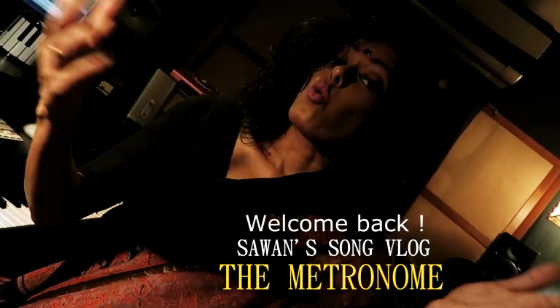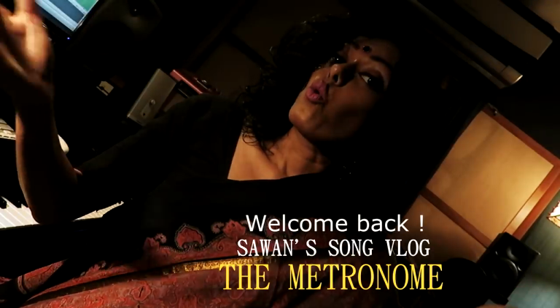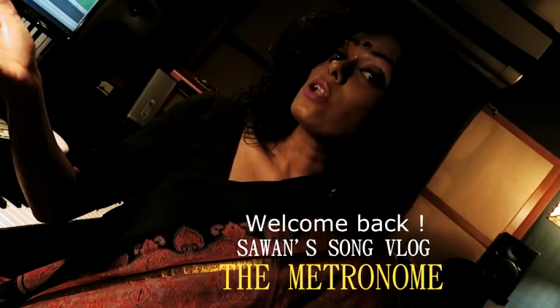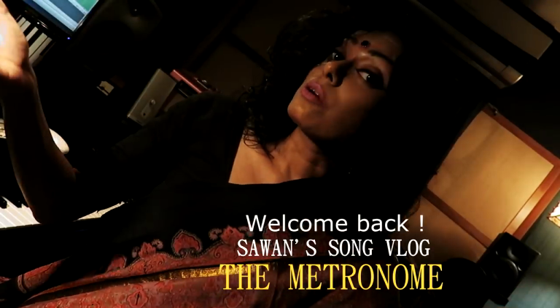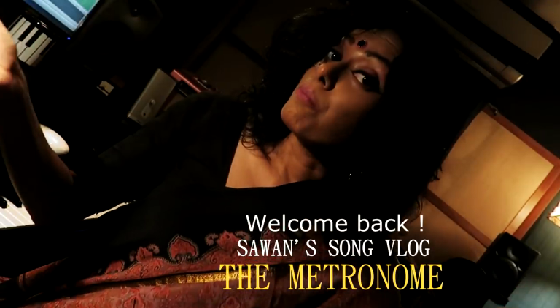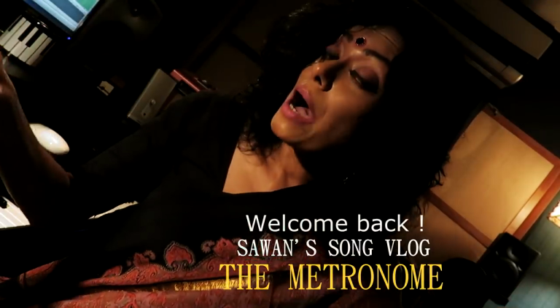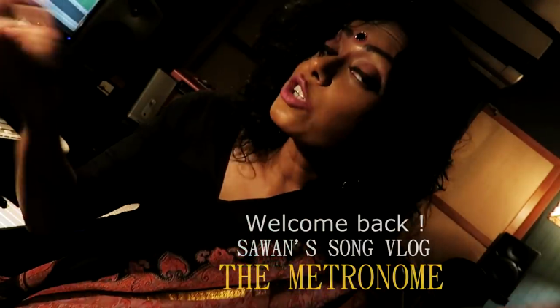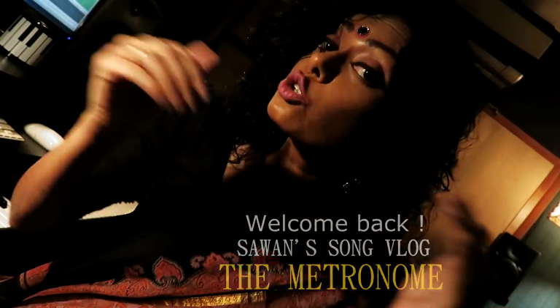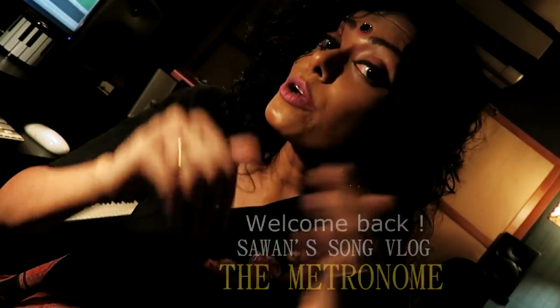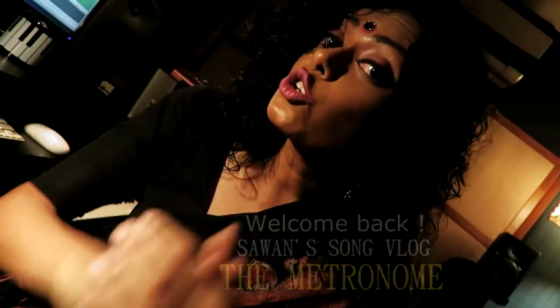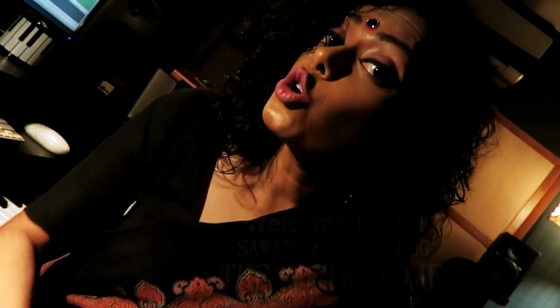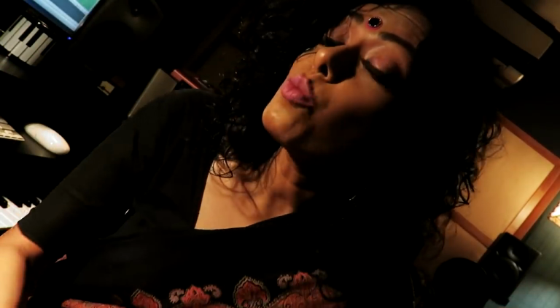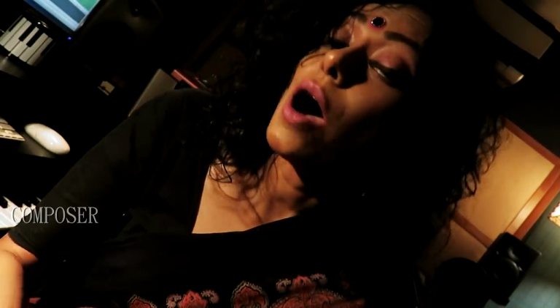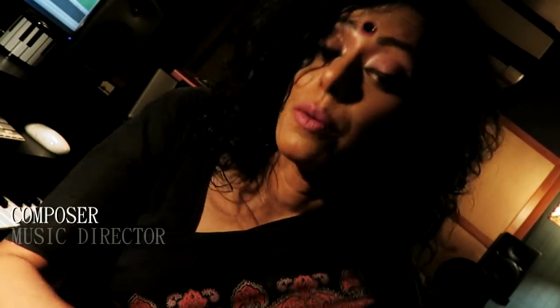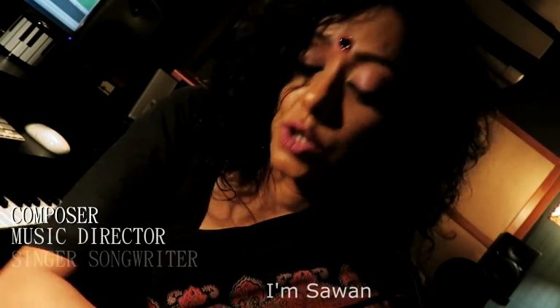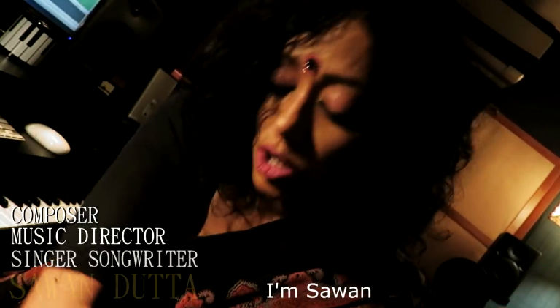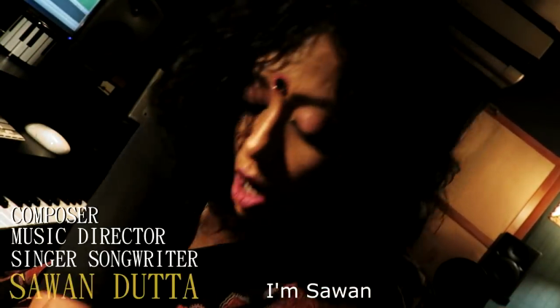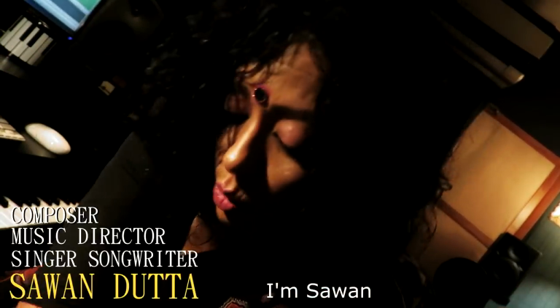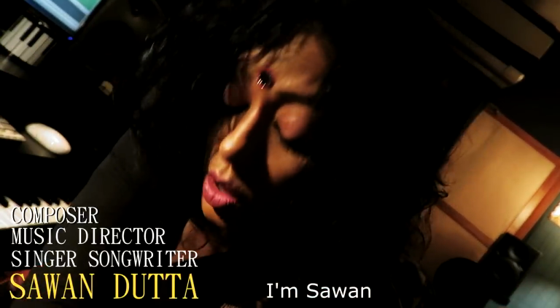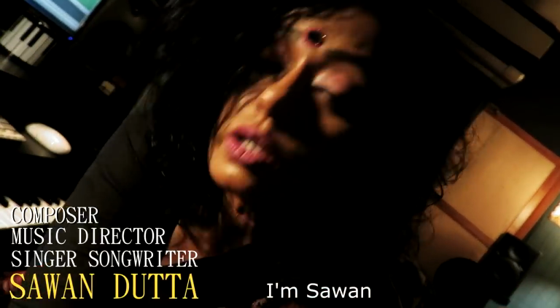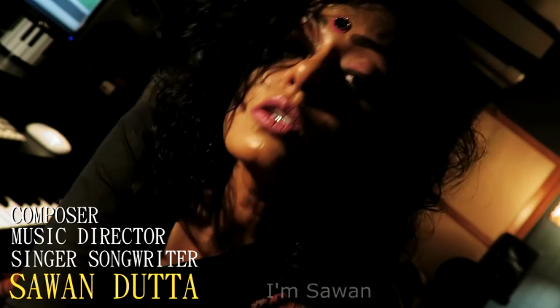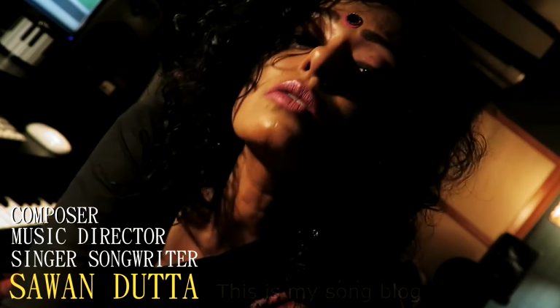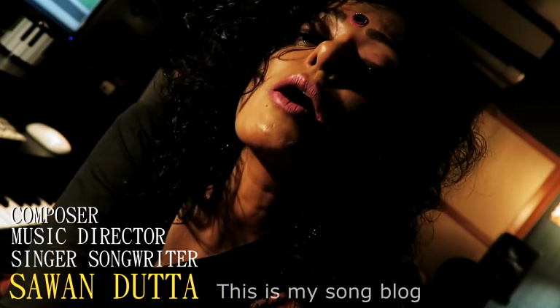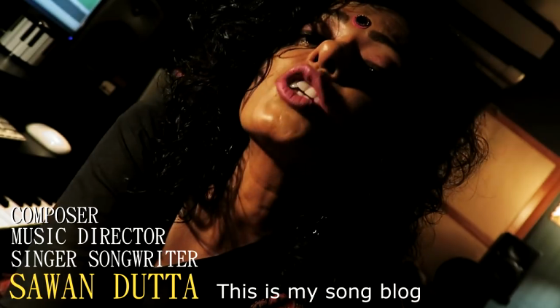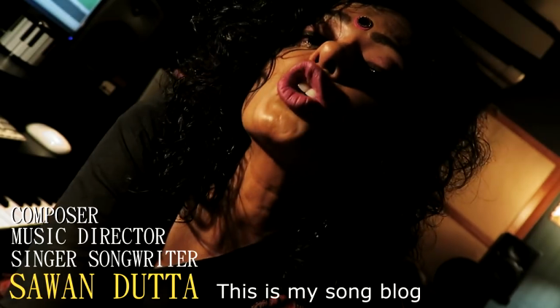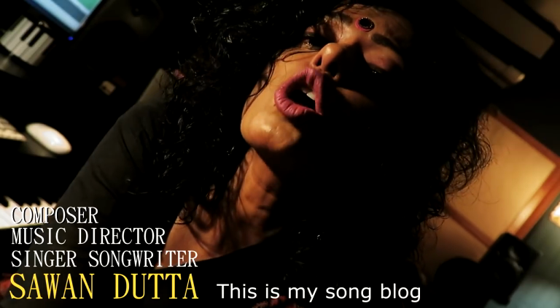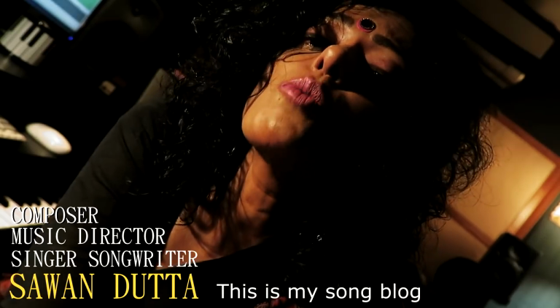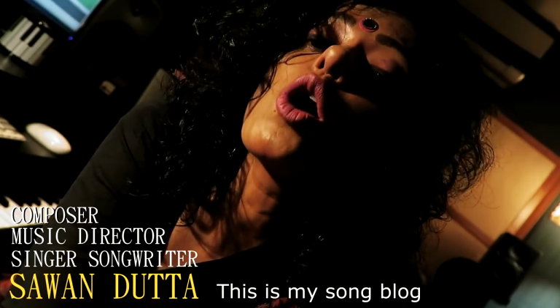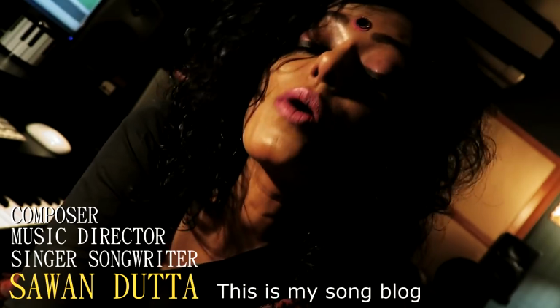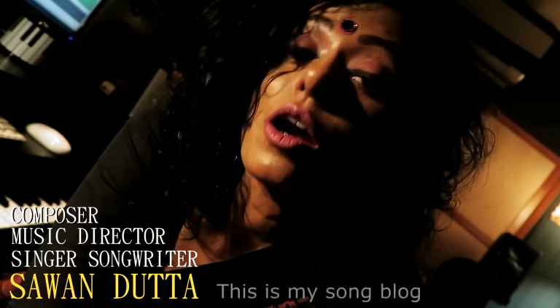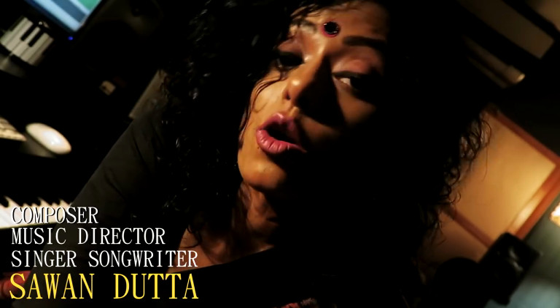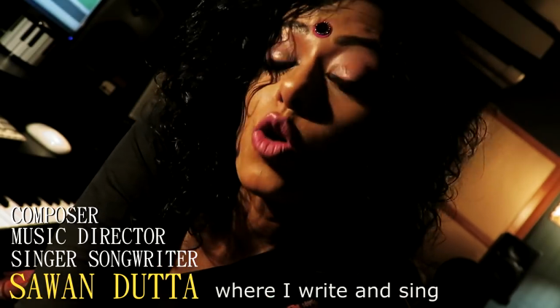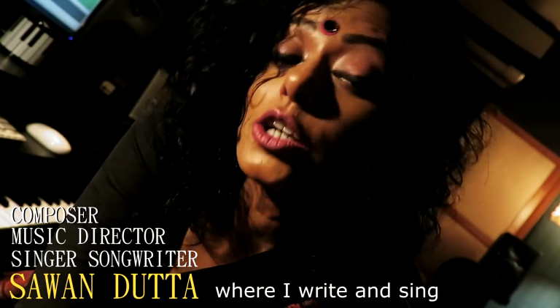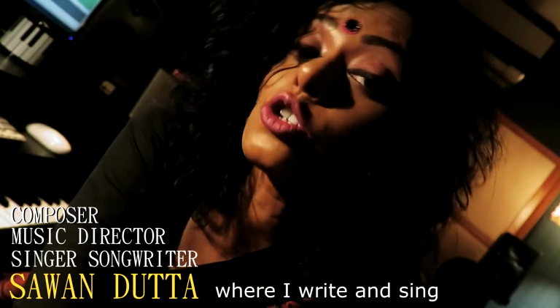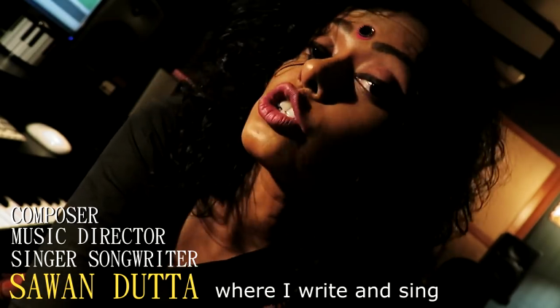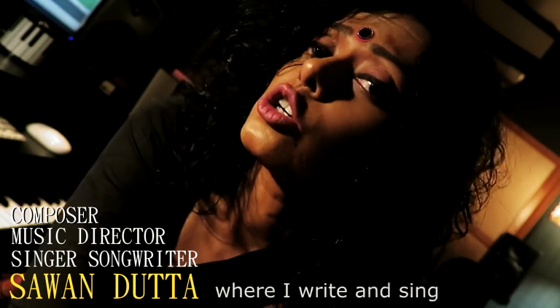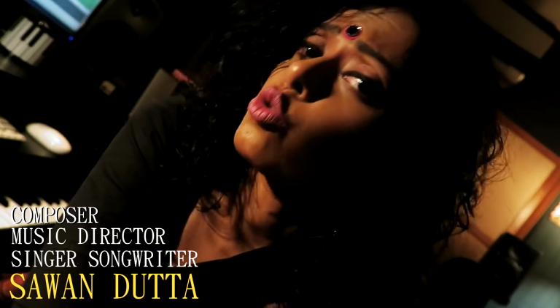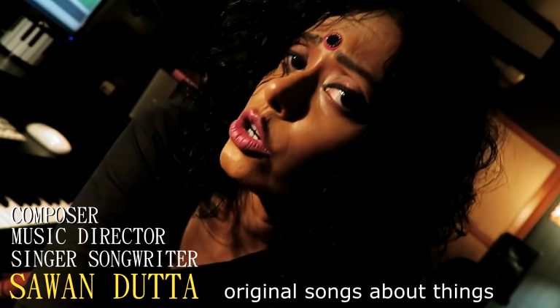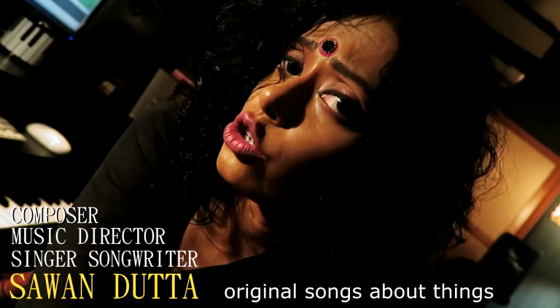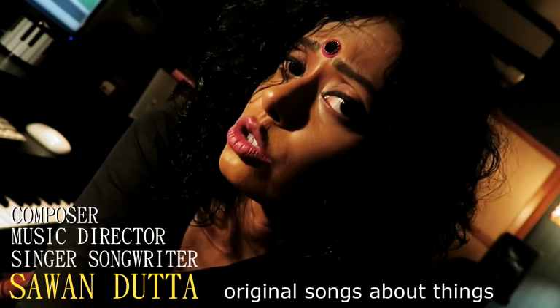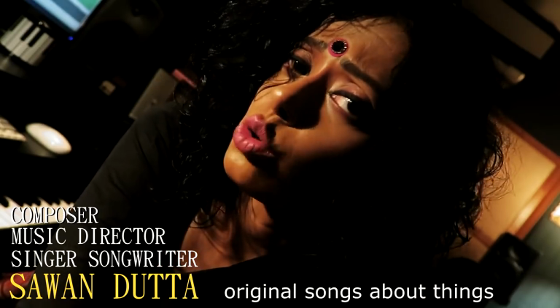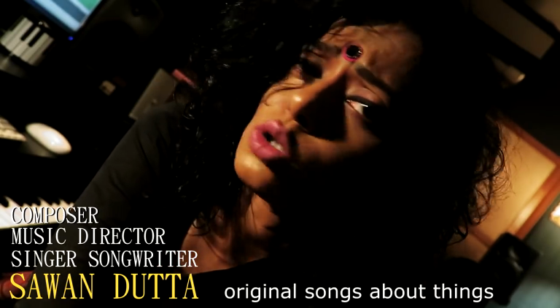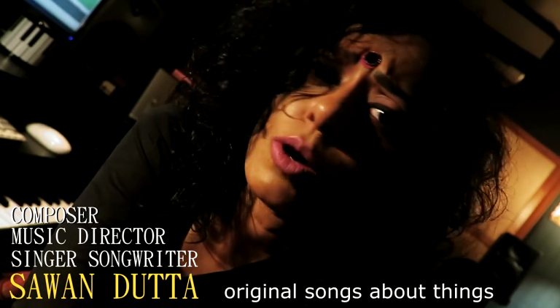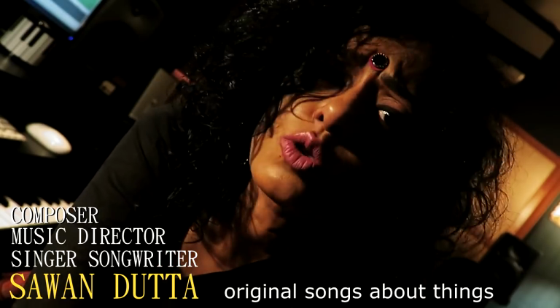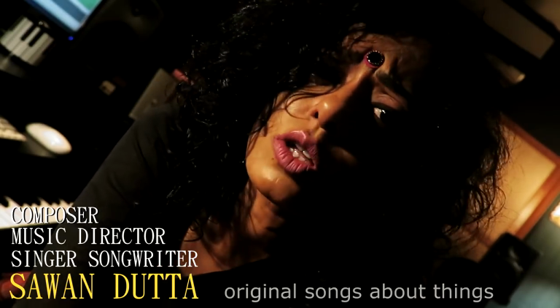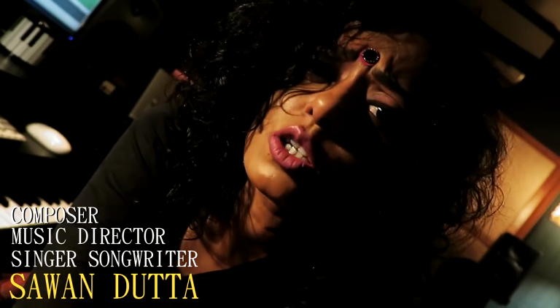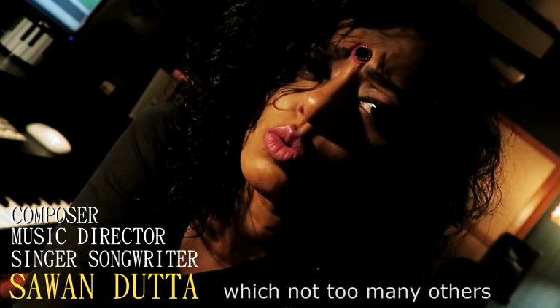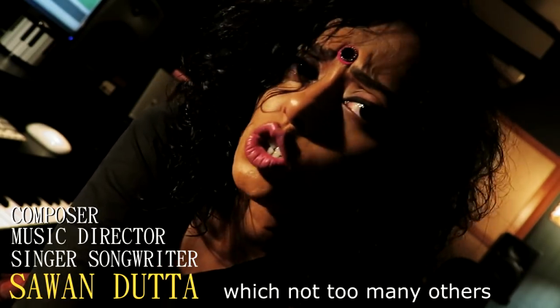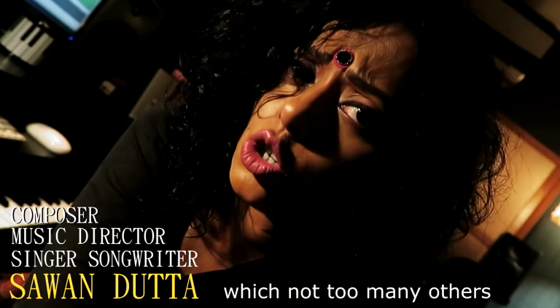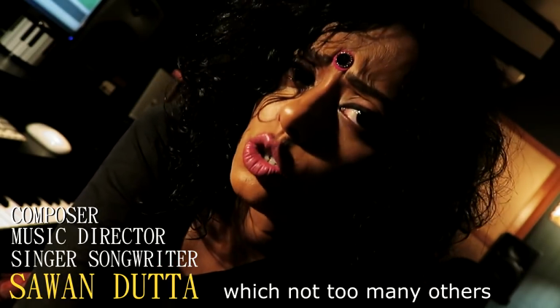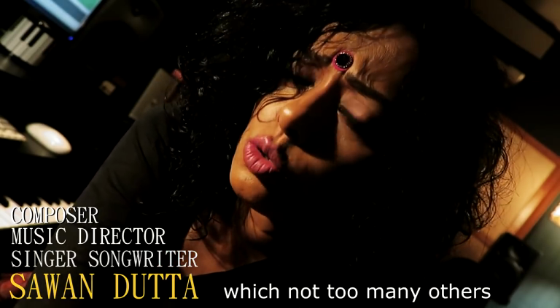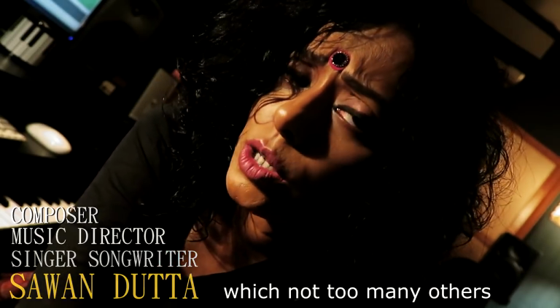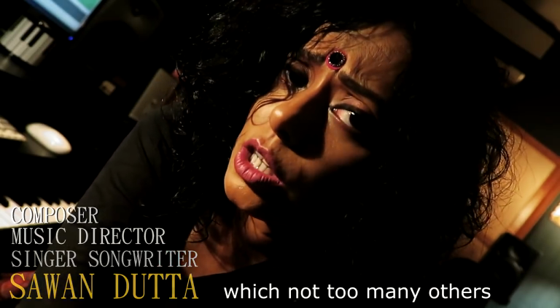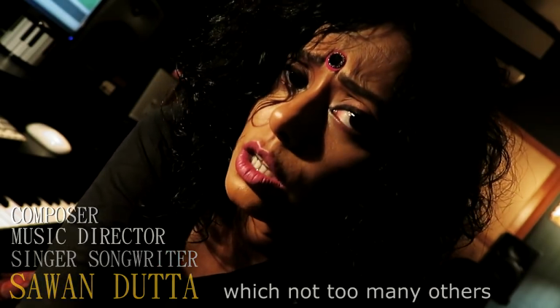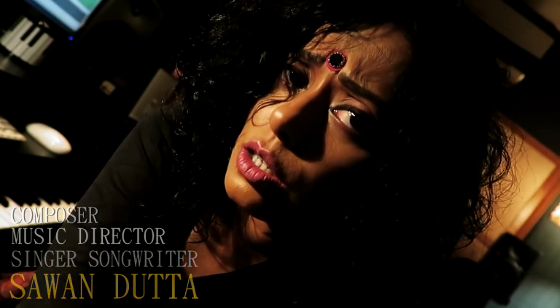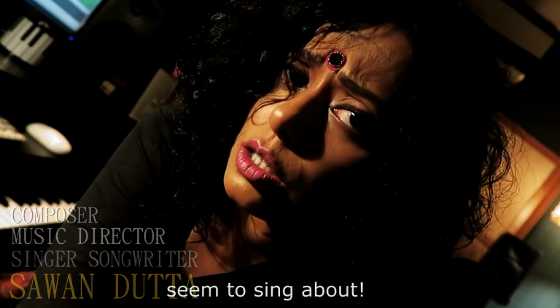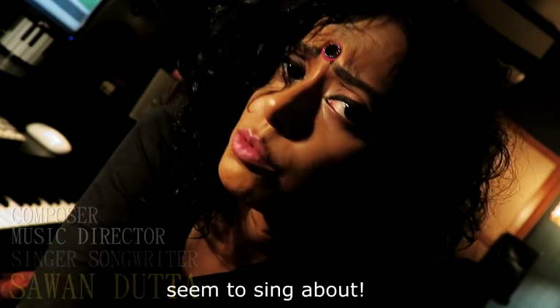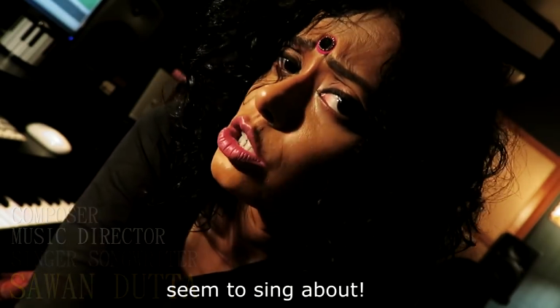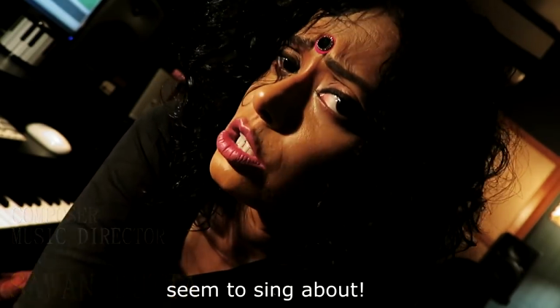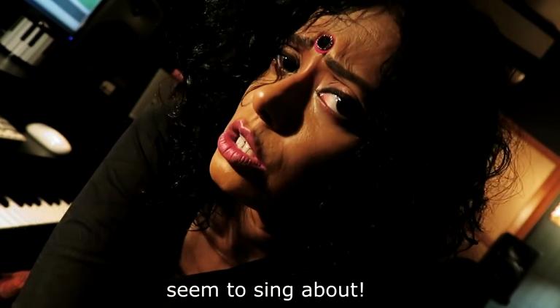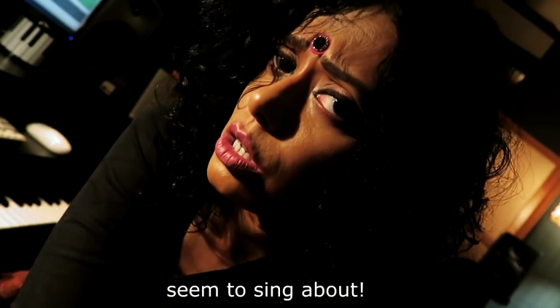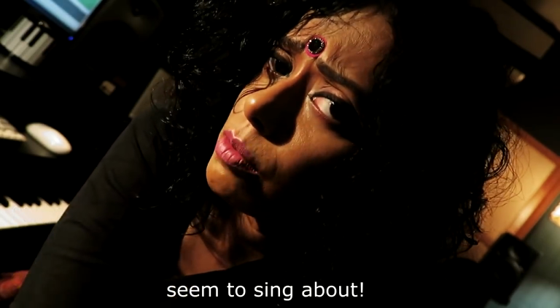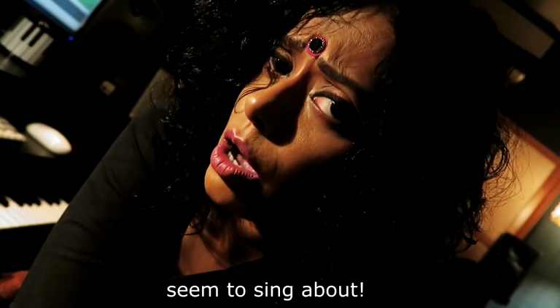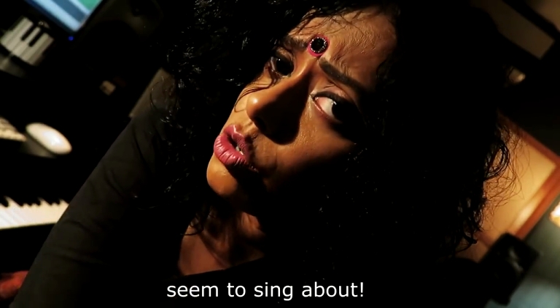Welcome back to the Metronome, I'm Sarwan. This is my song blog where I write and sing original songs about things which no others seem to sing about.